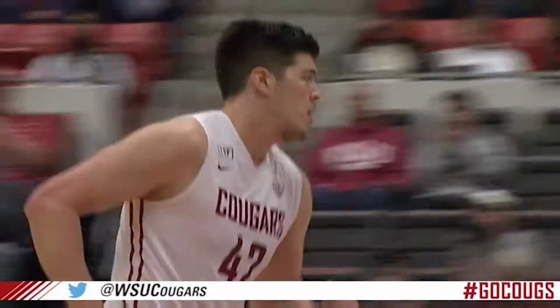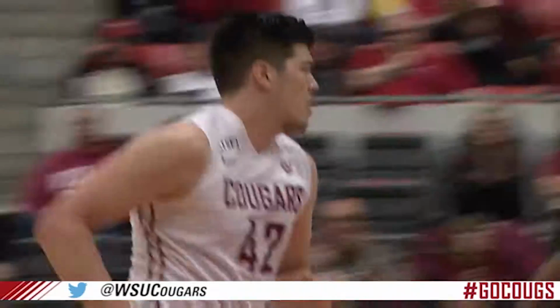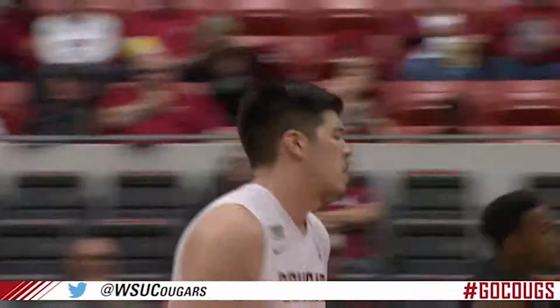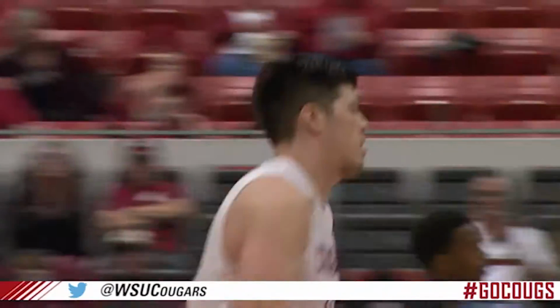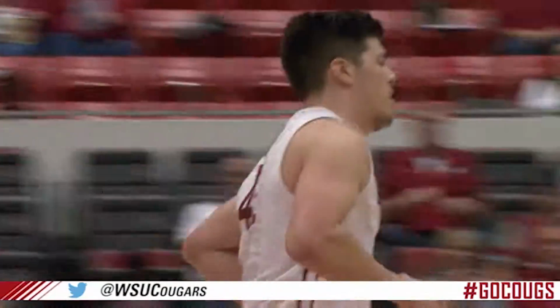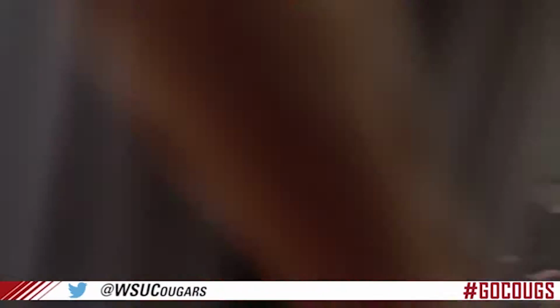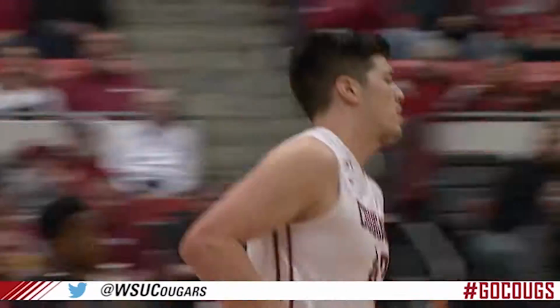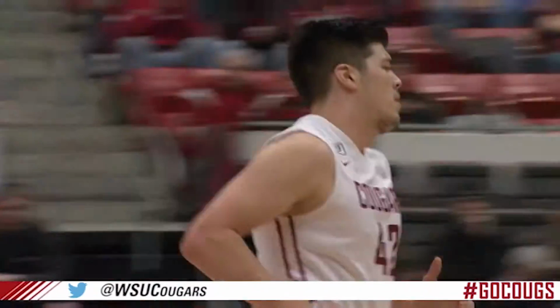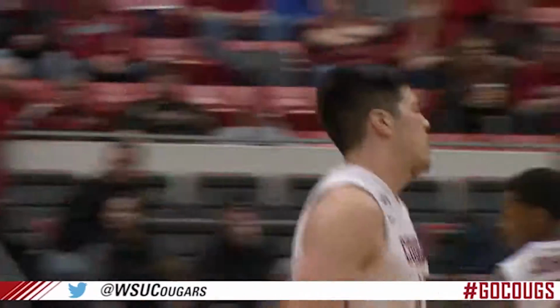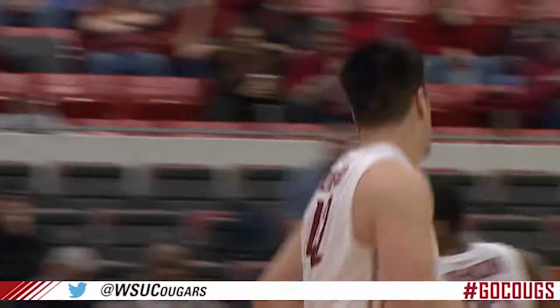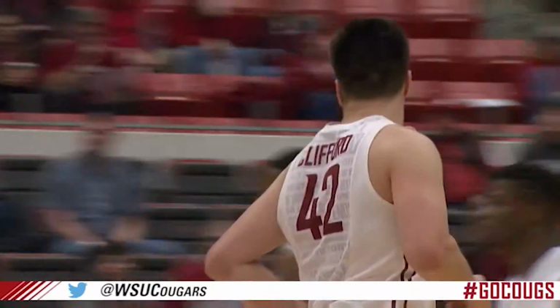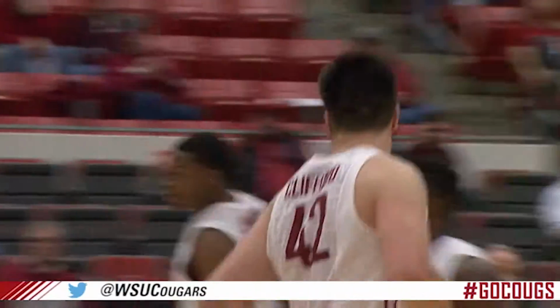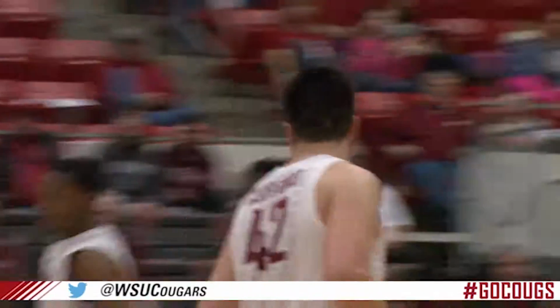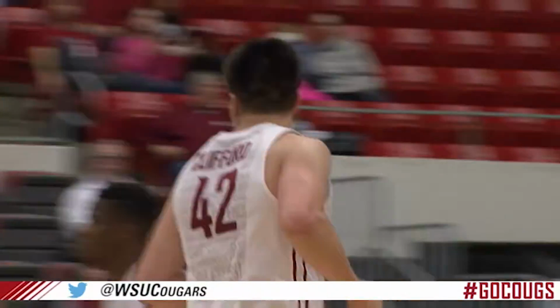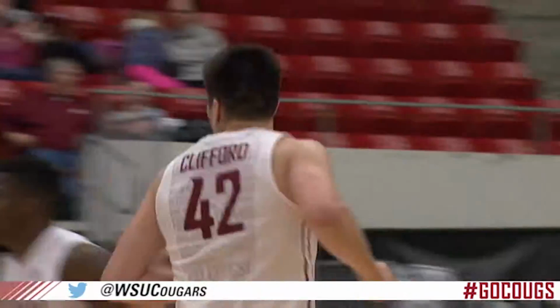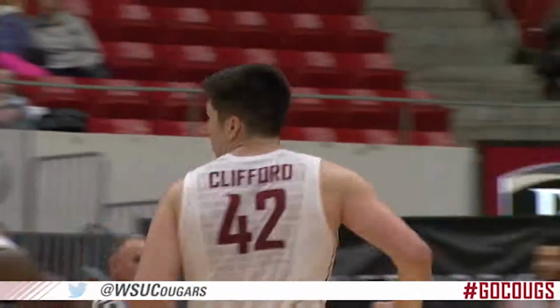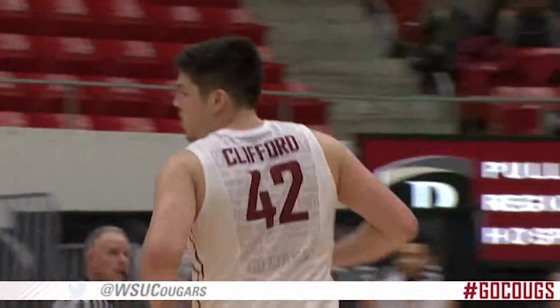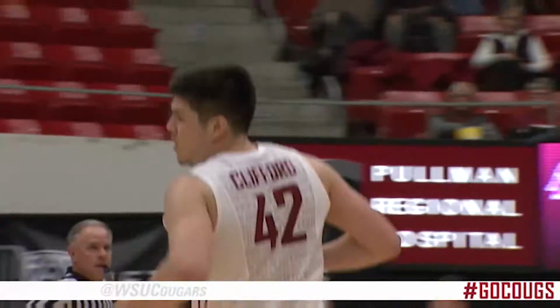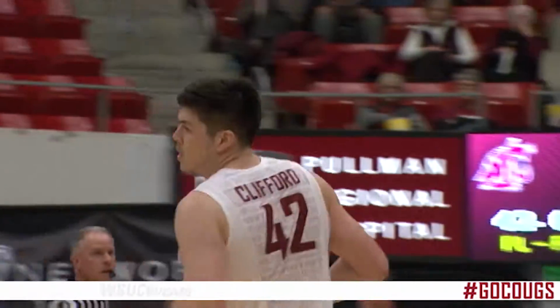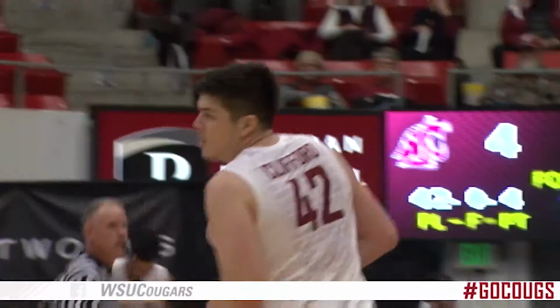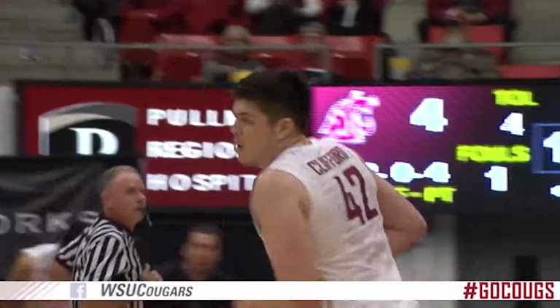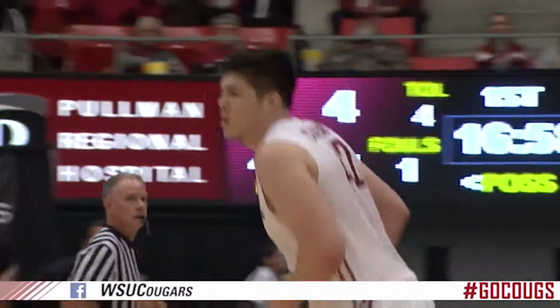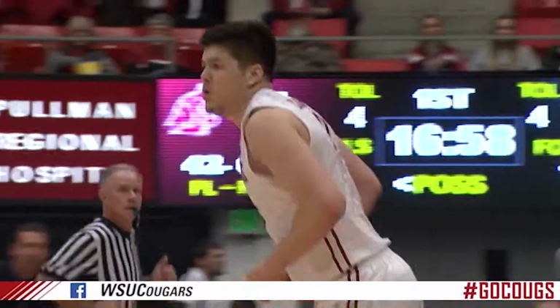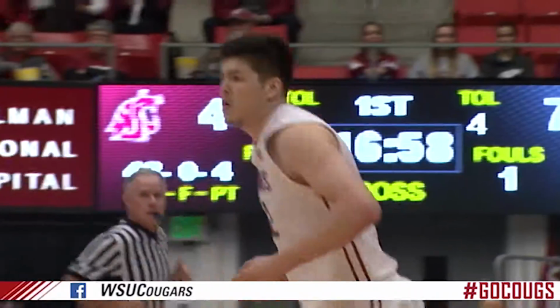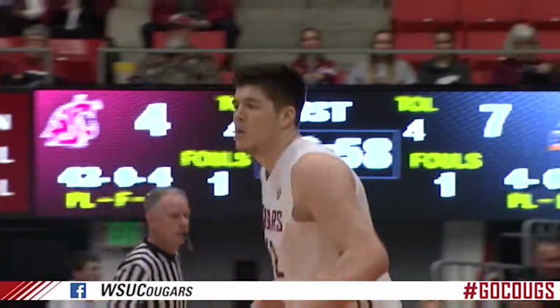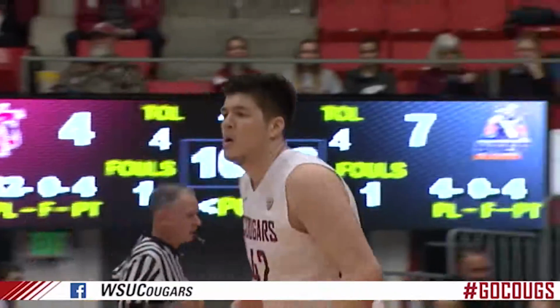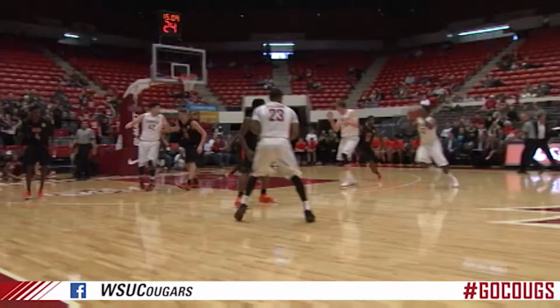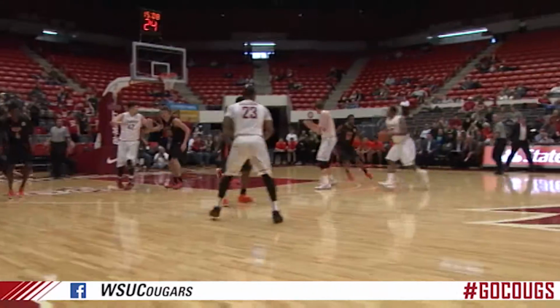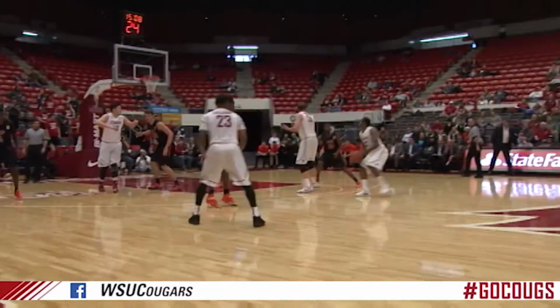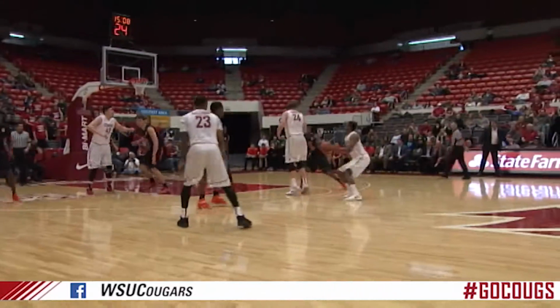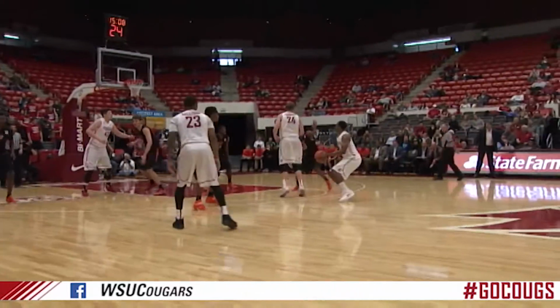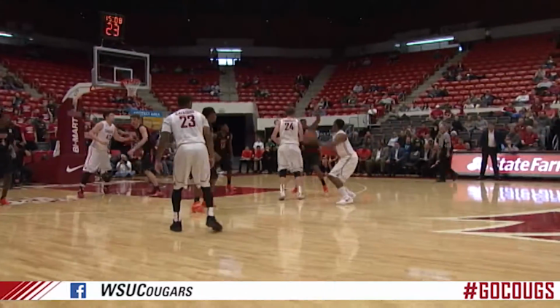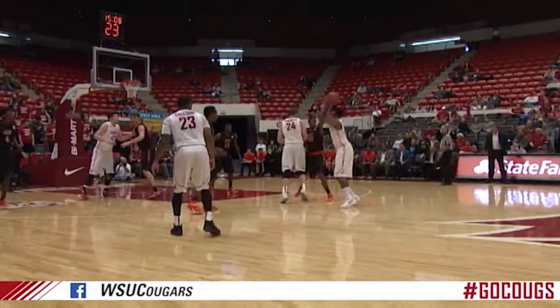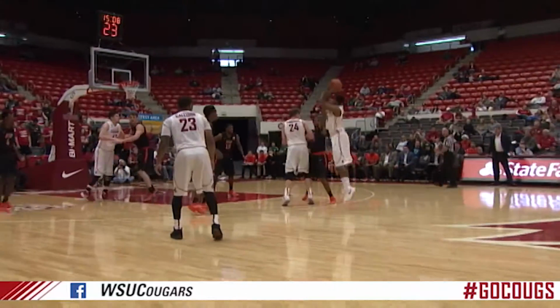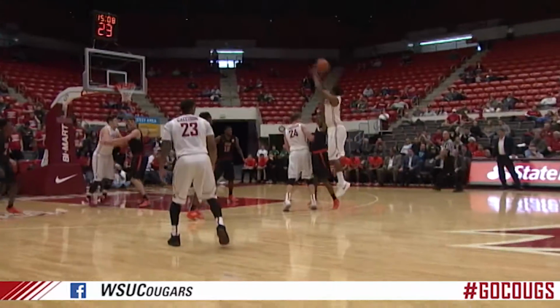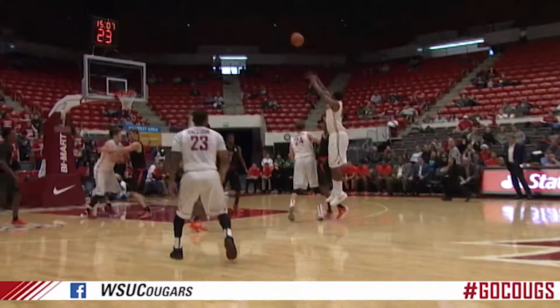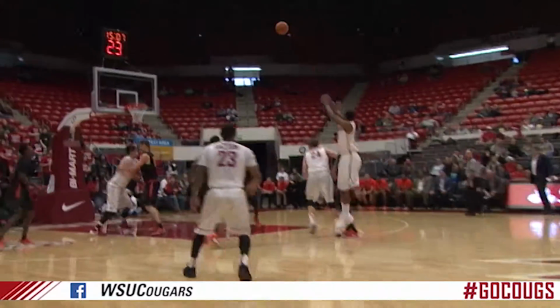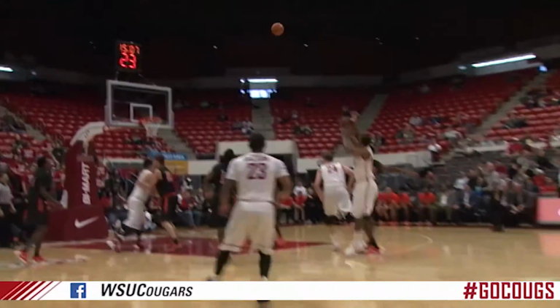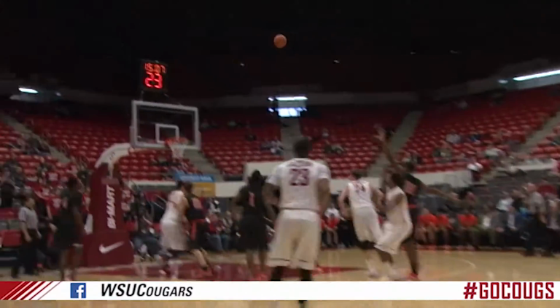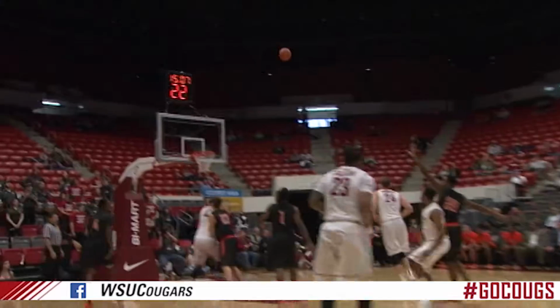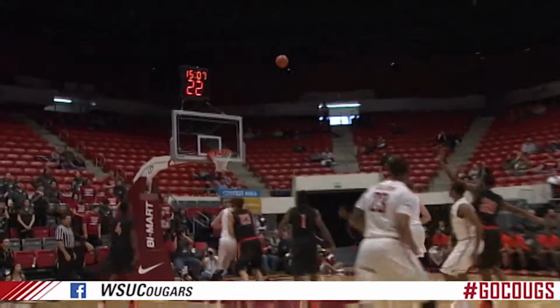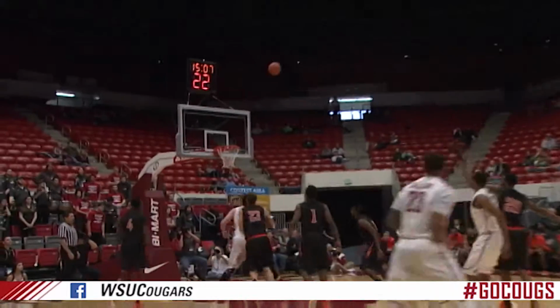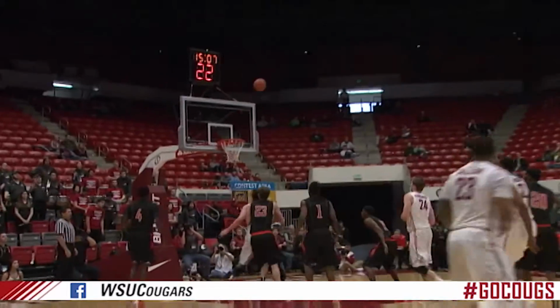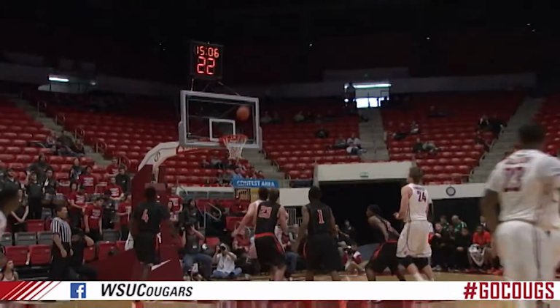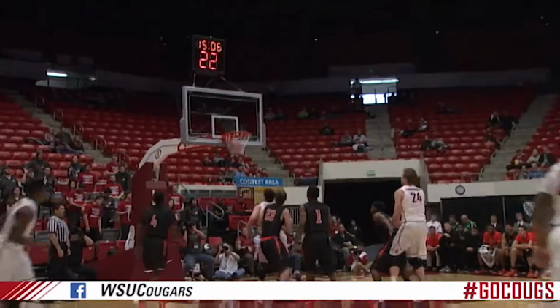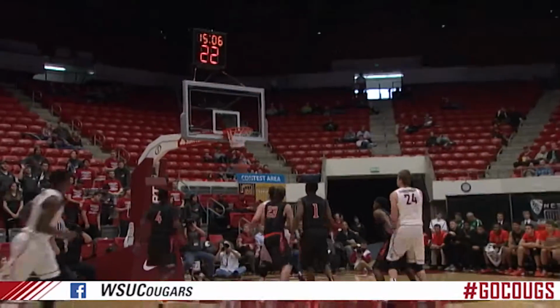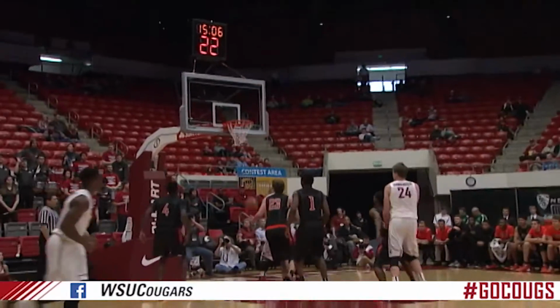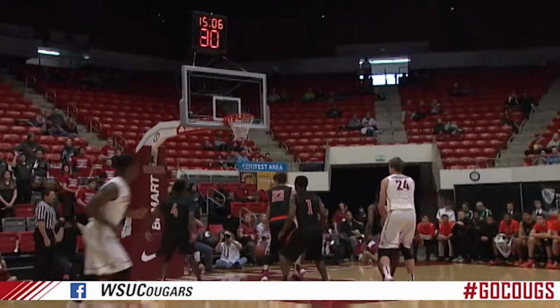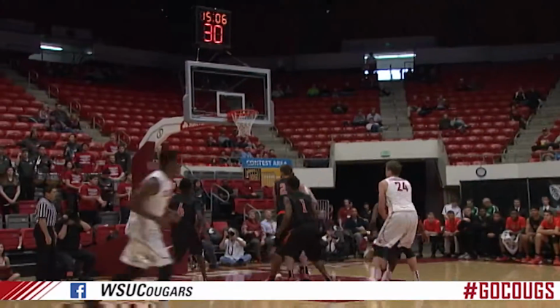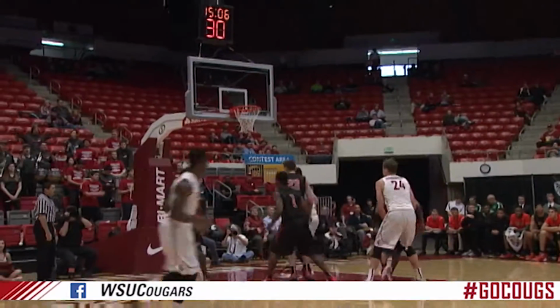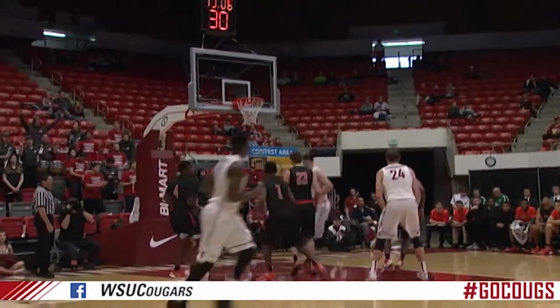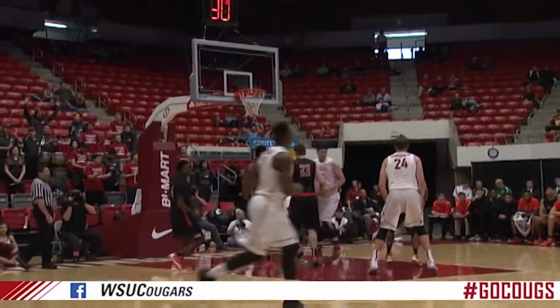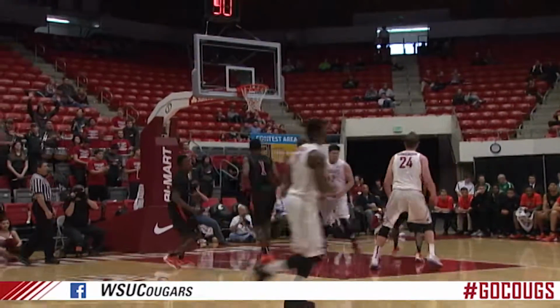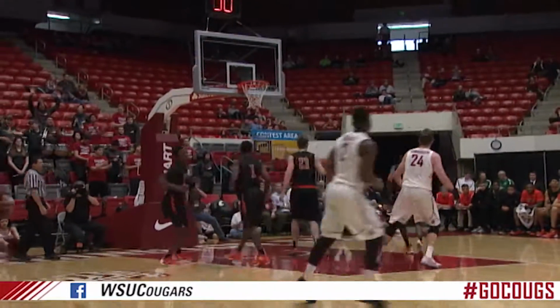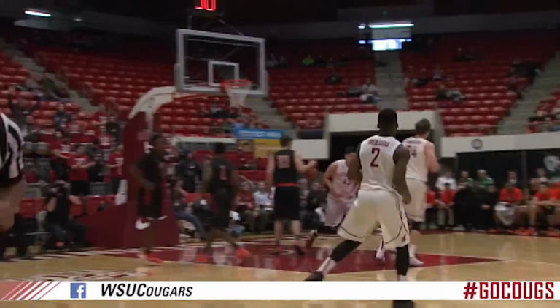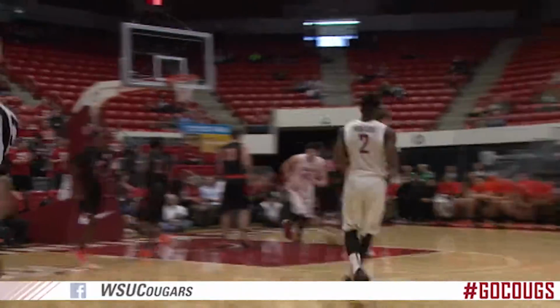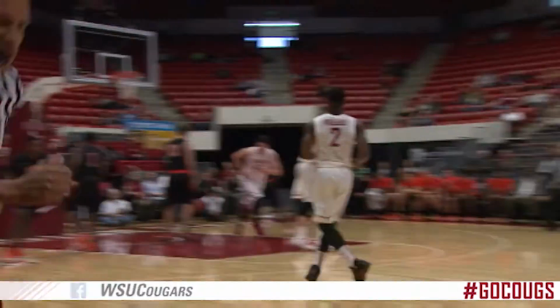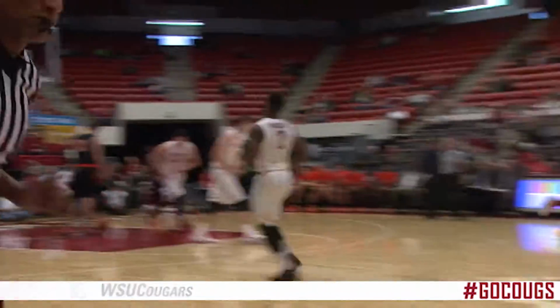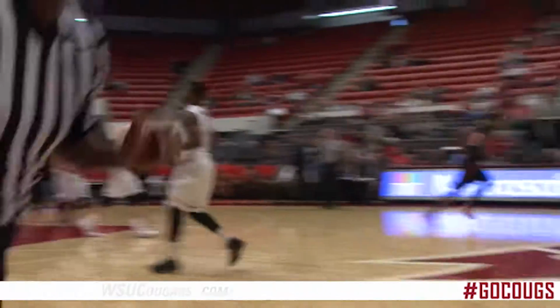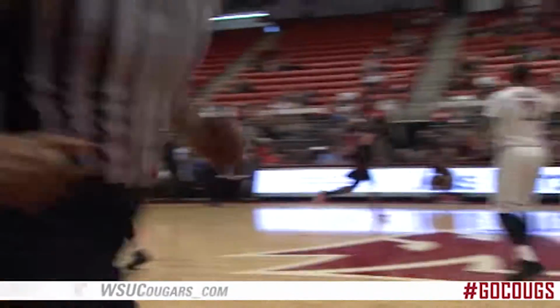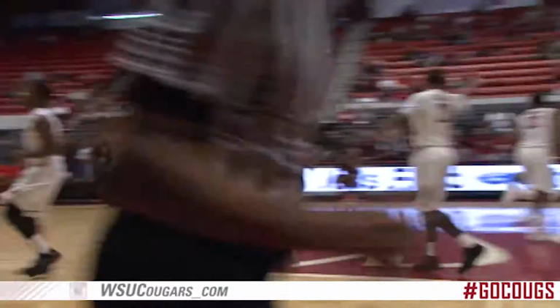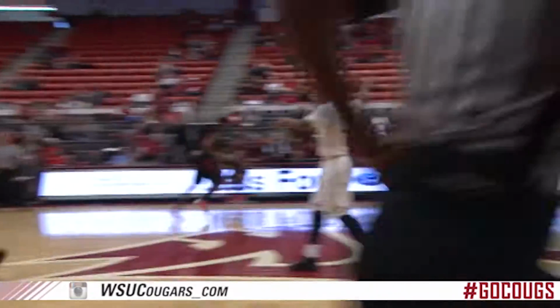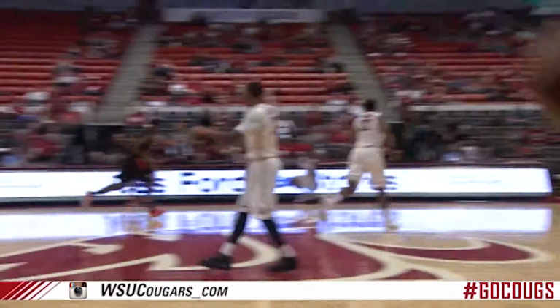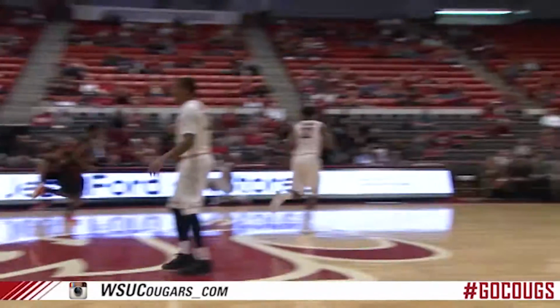Clifford's got that old school offensive game. Five minutes in, head of the key, Johnson catches on the curl and buries it — triple straight away.